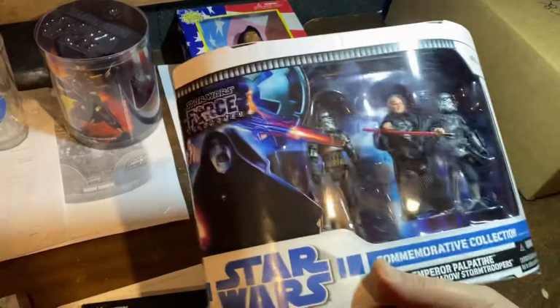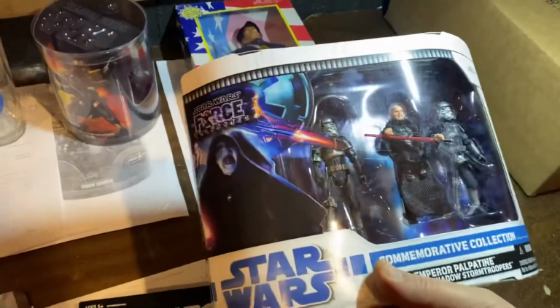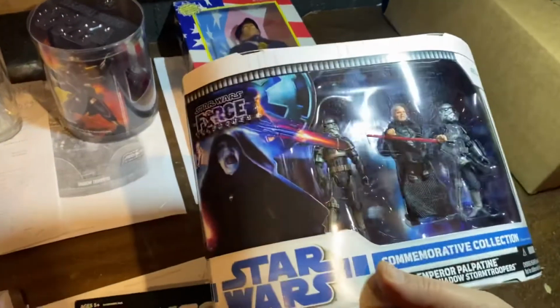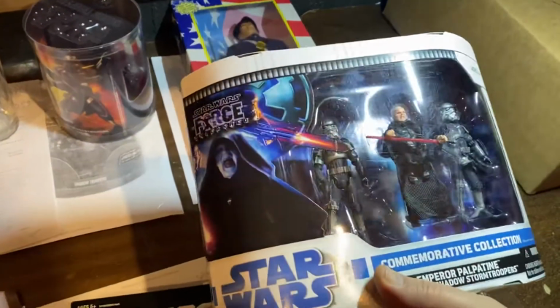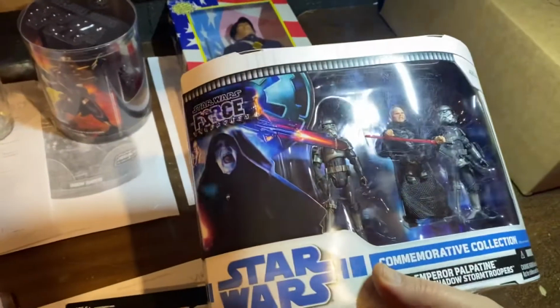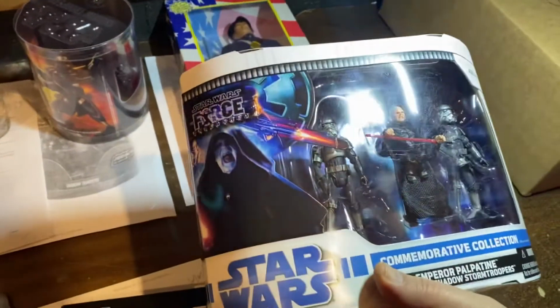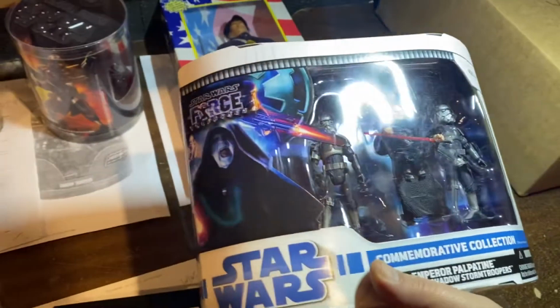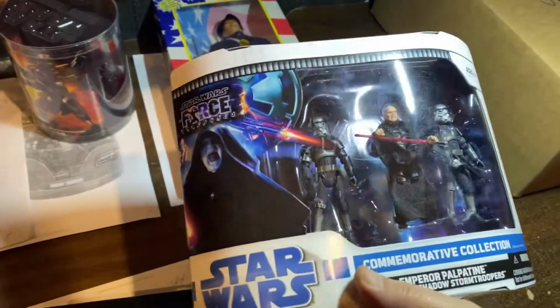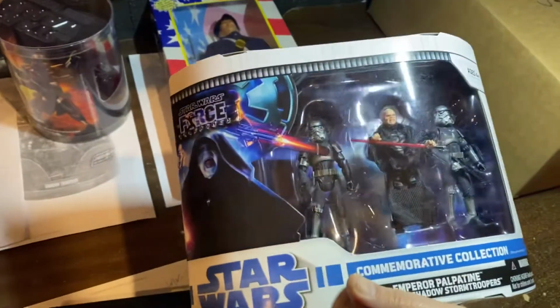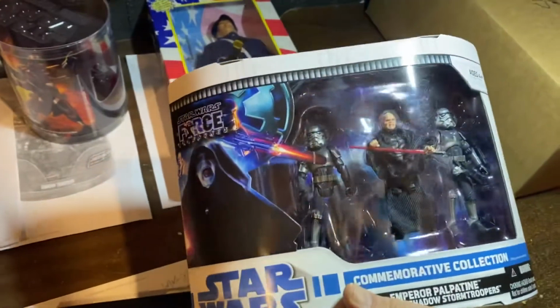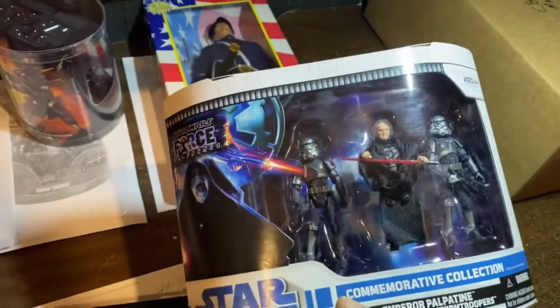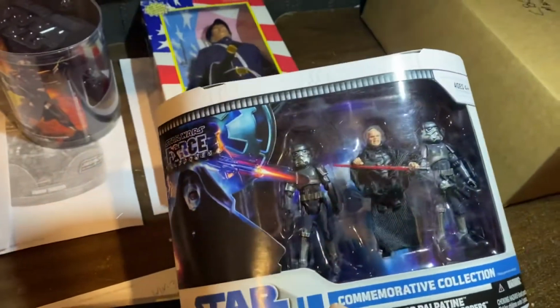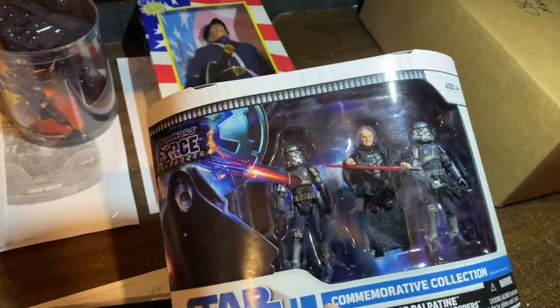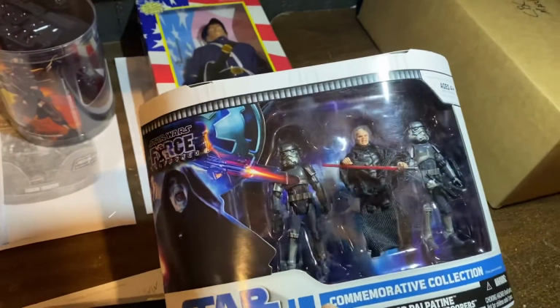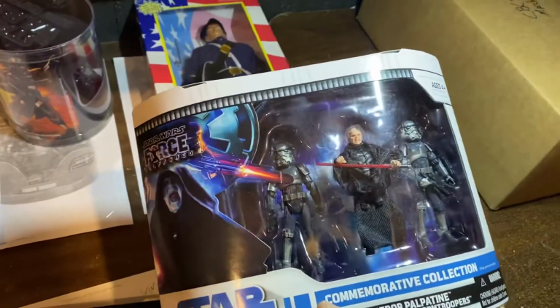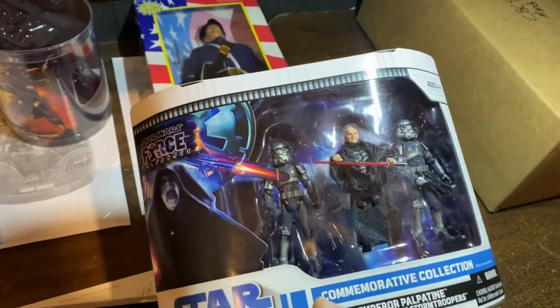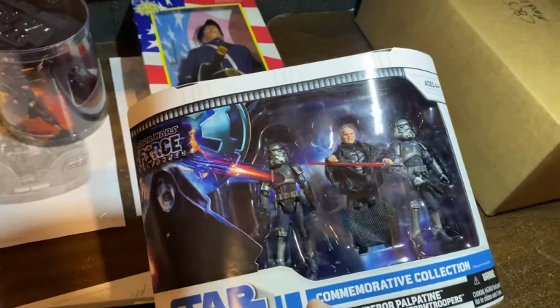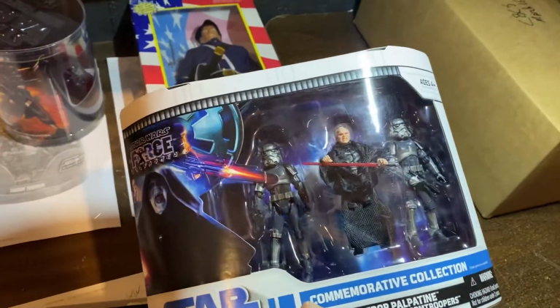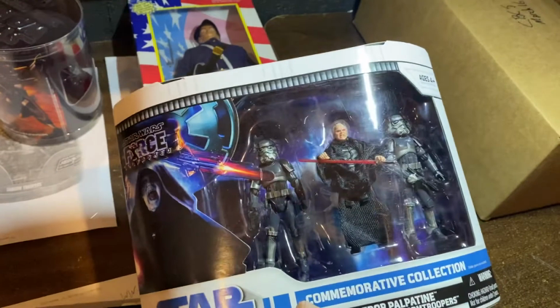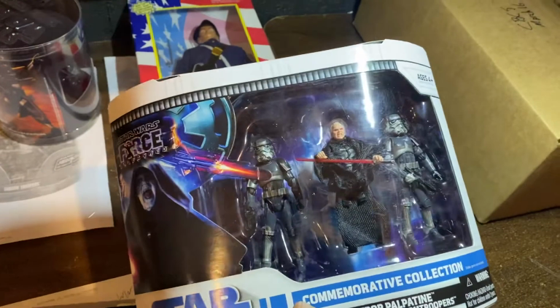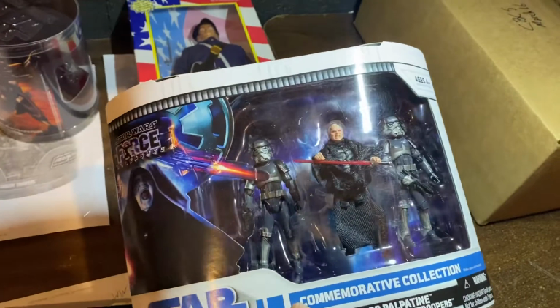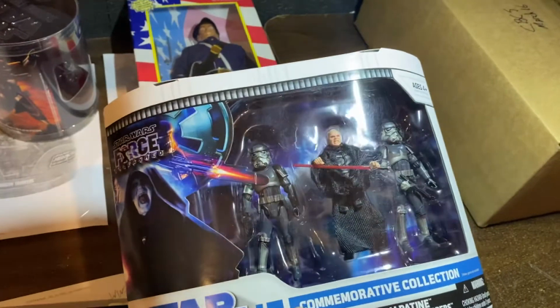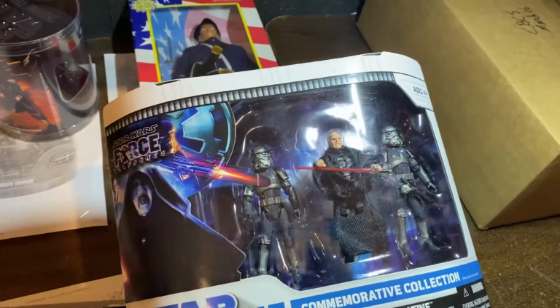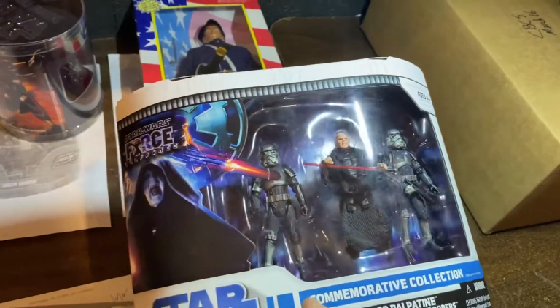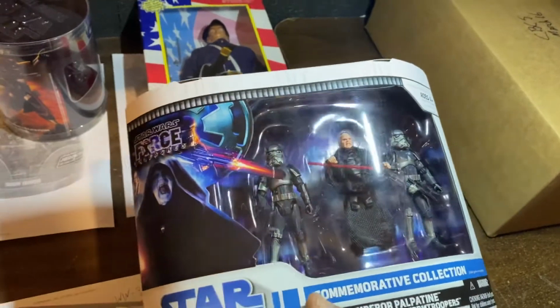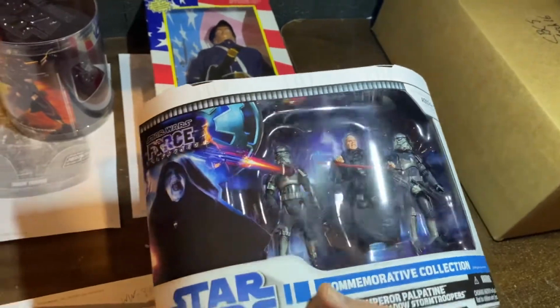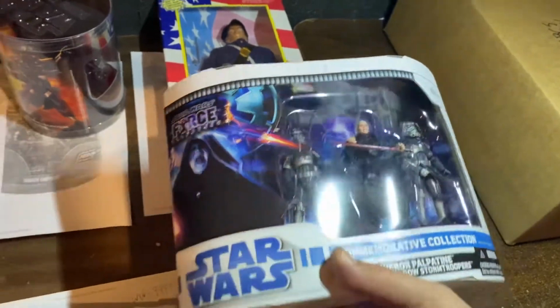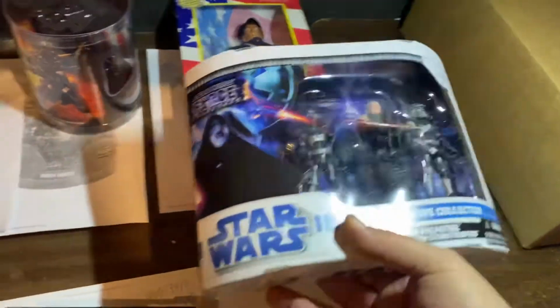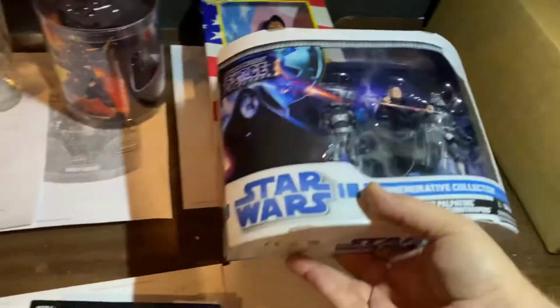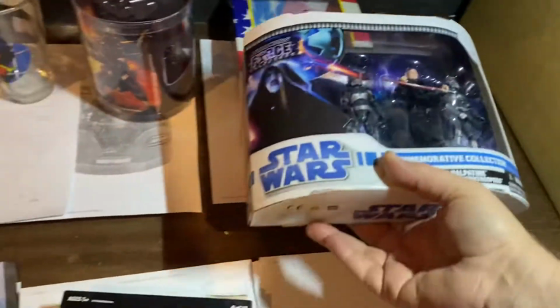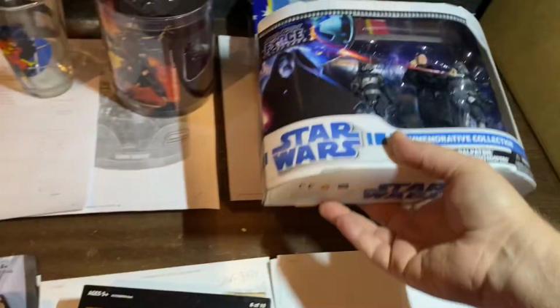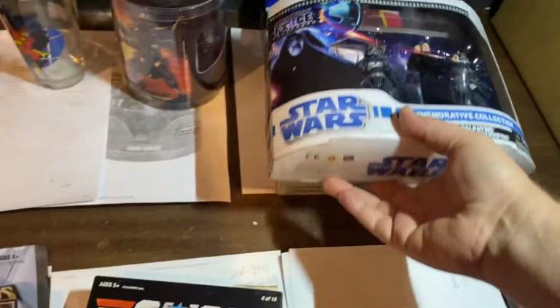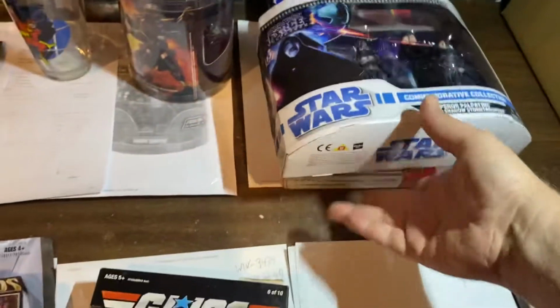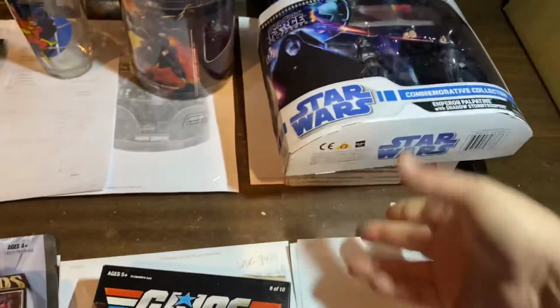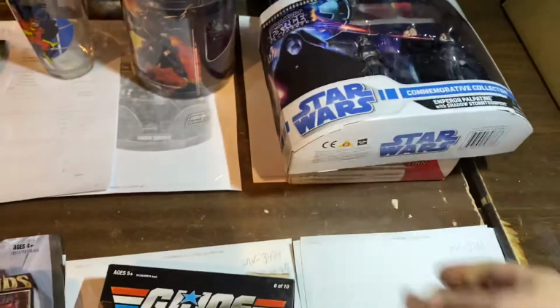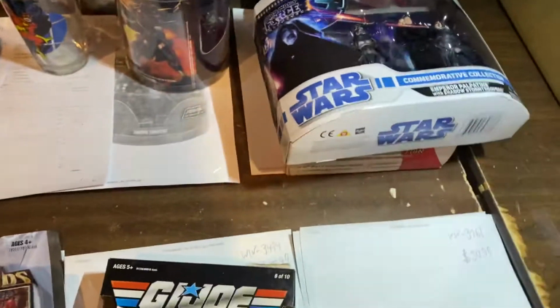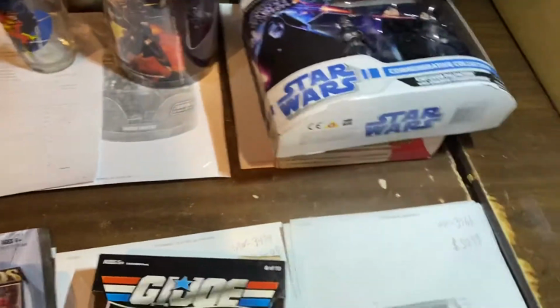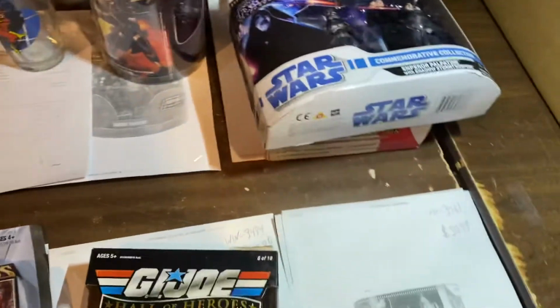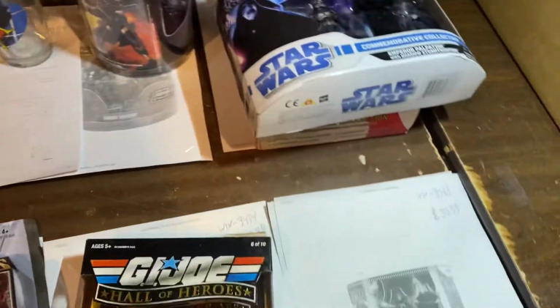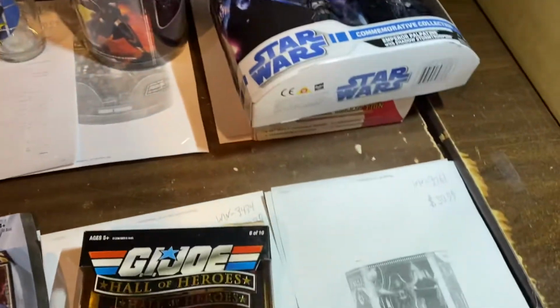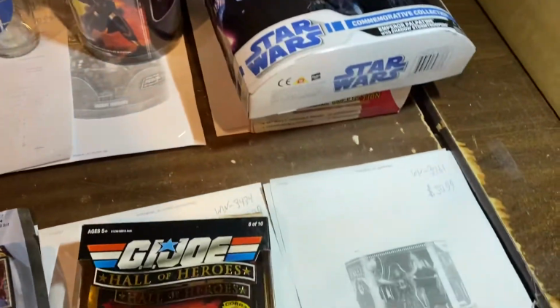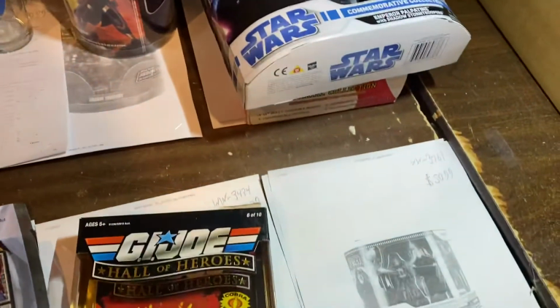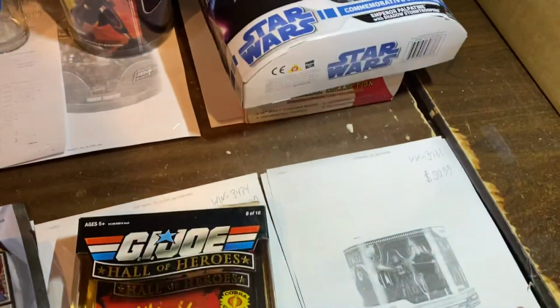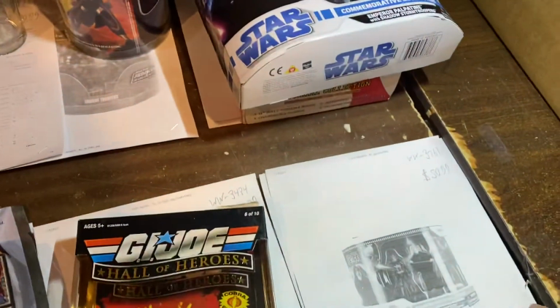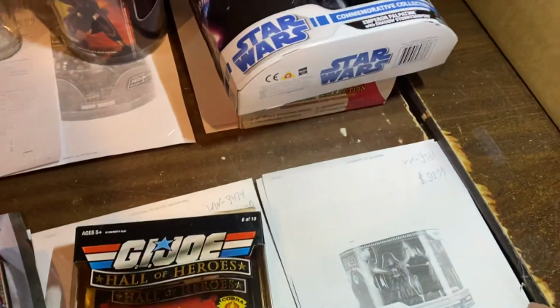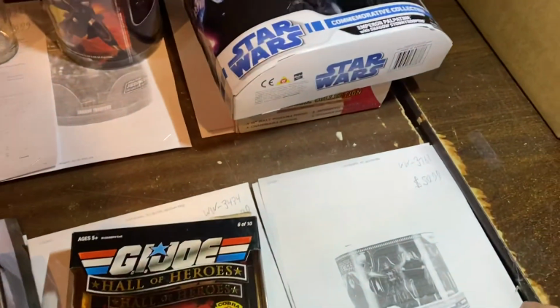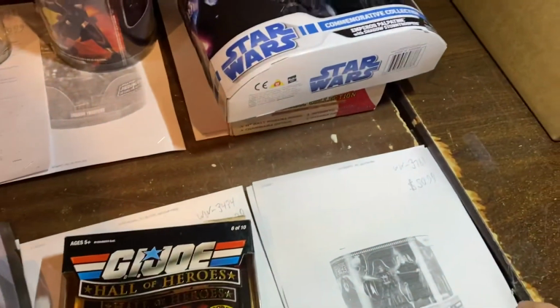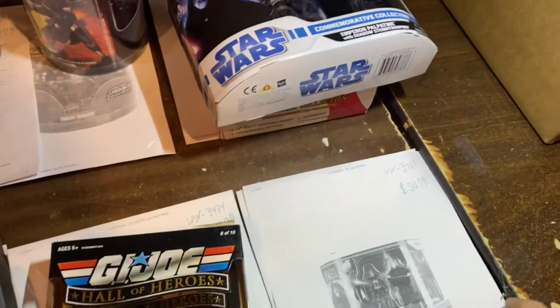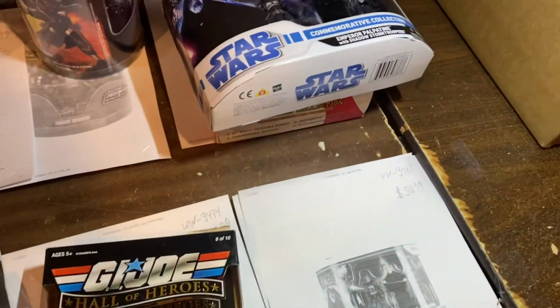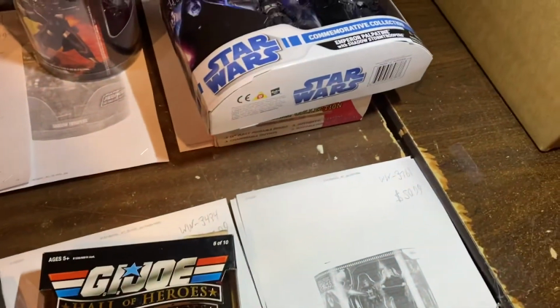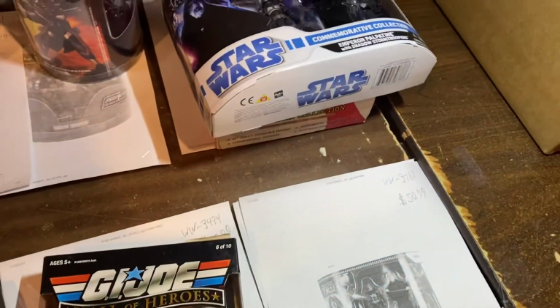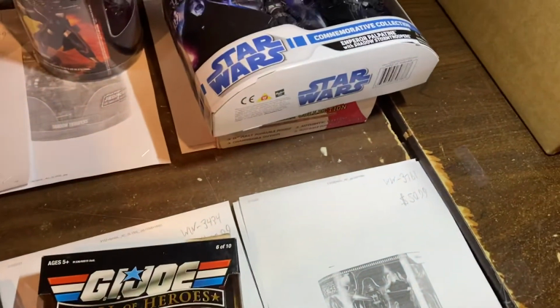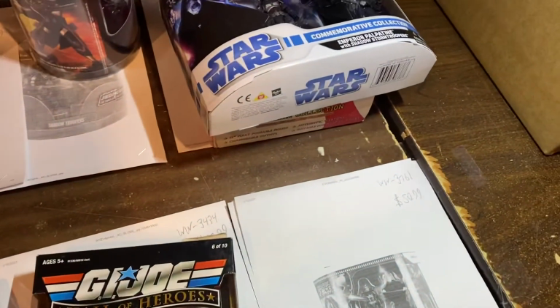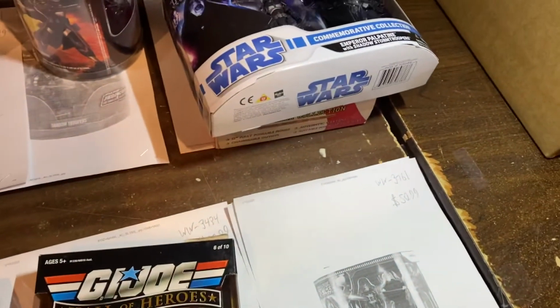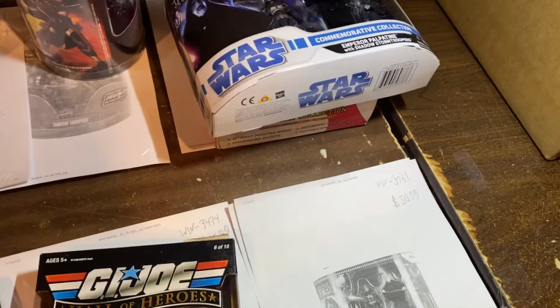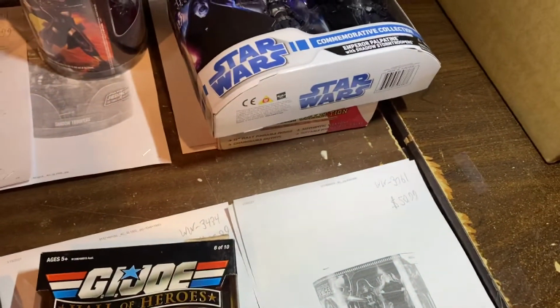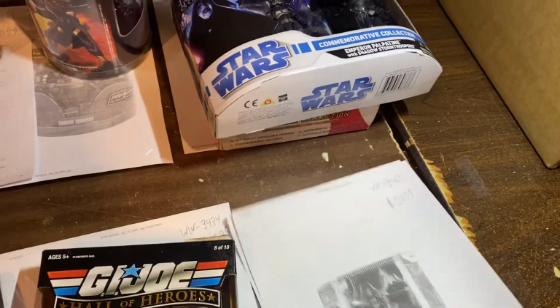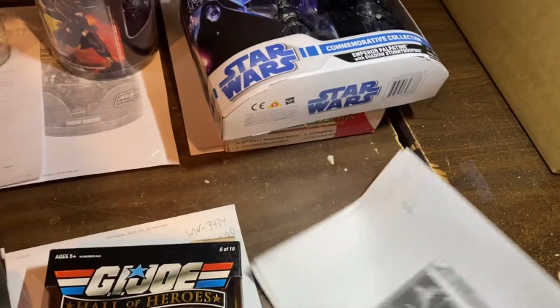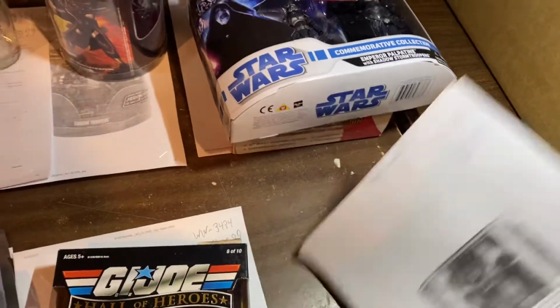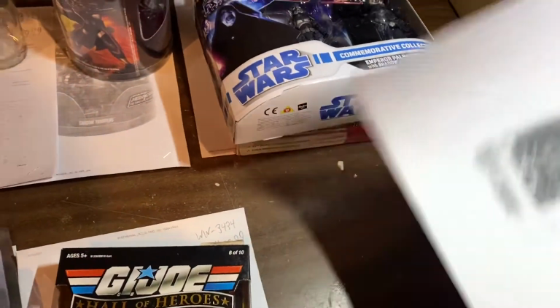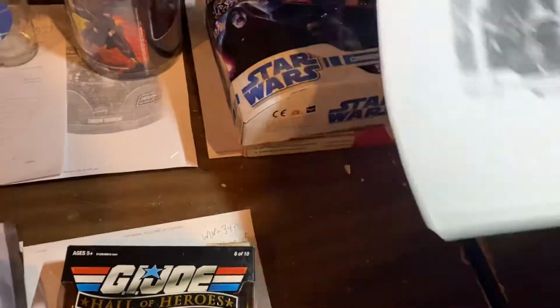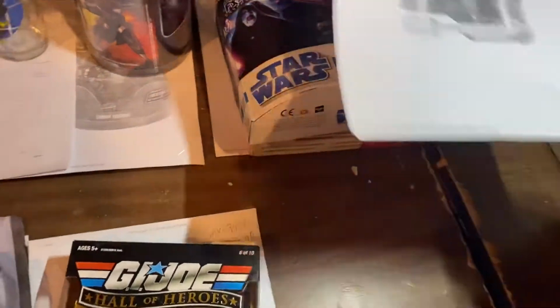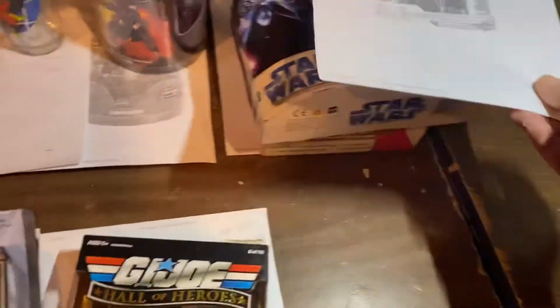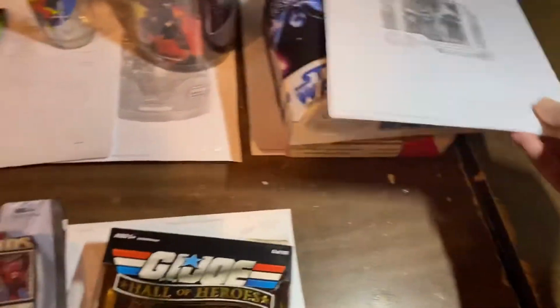Here is a commemorative three-pack collection, the Emperor and two Shadow Troopers. That went for $51. That was awesome.